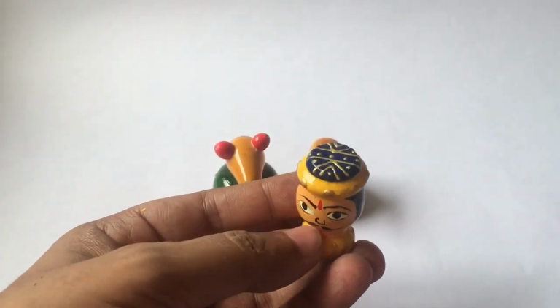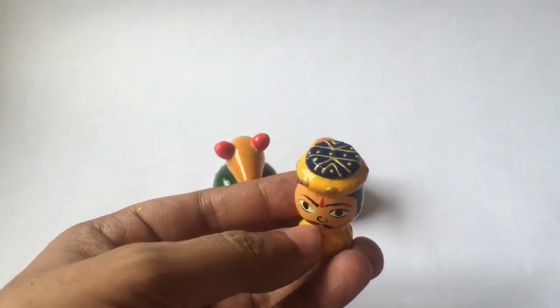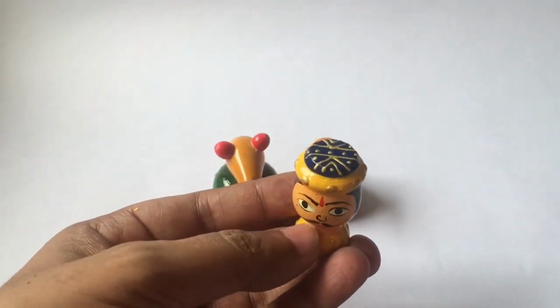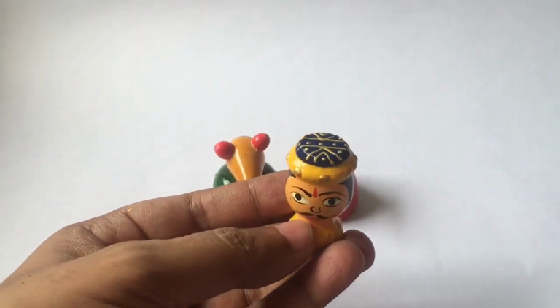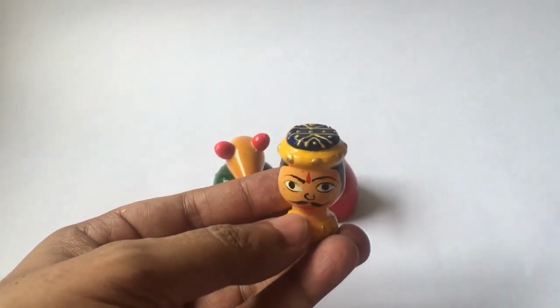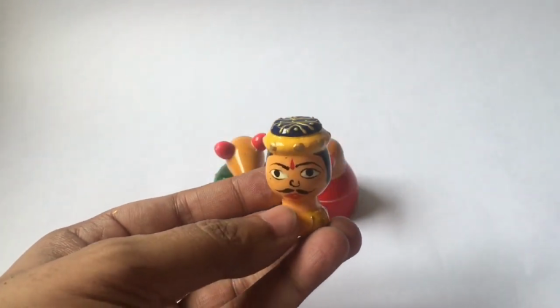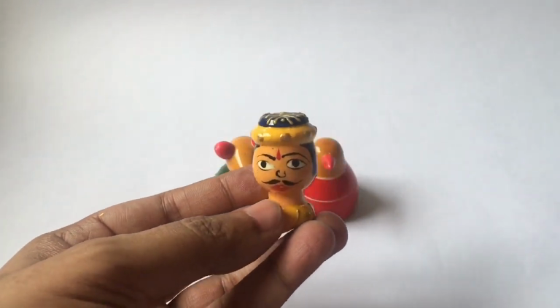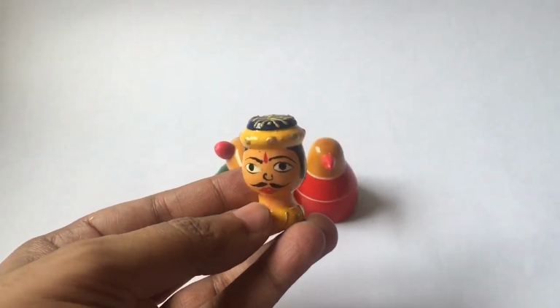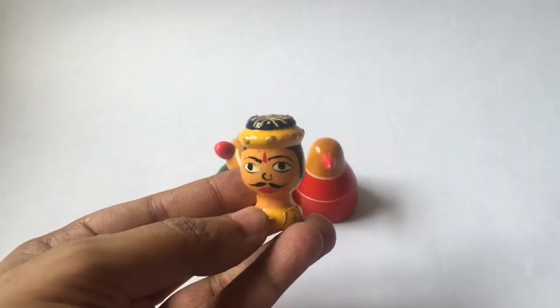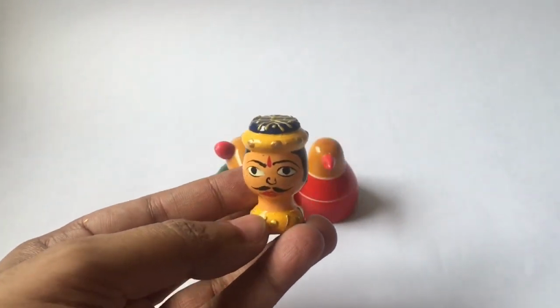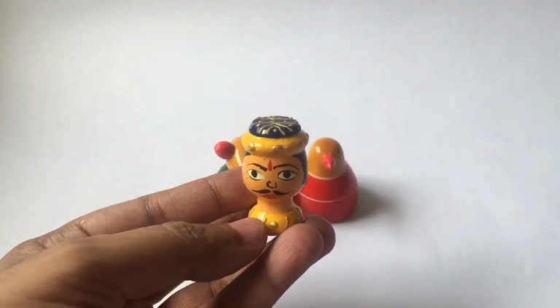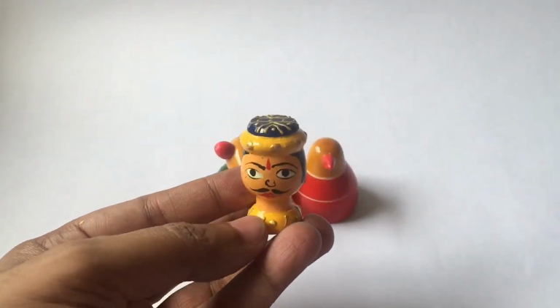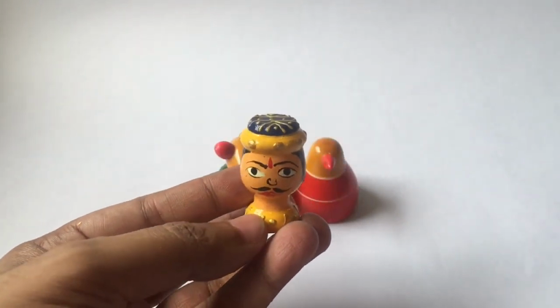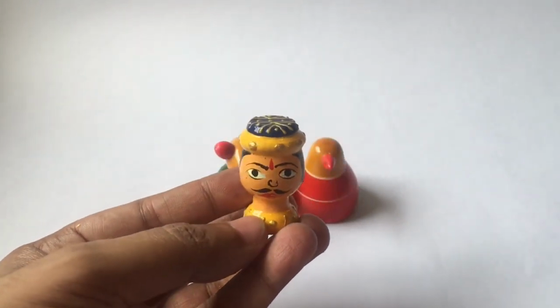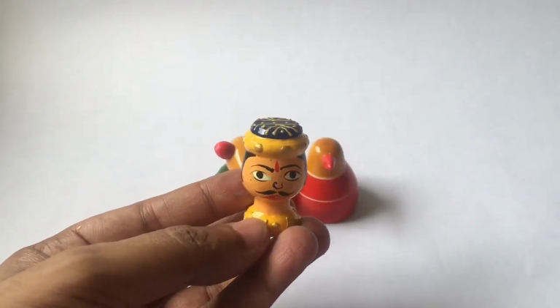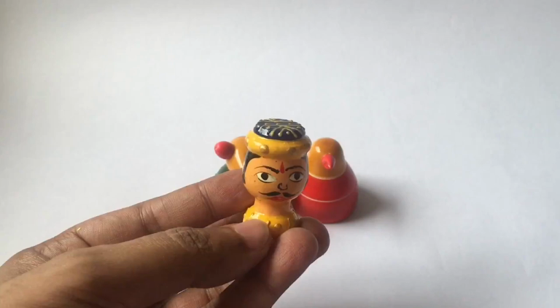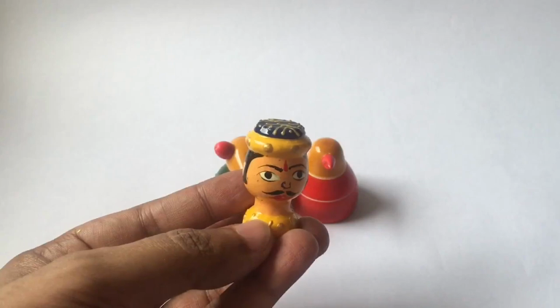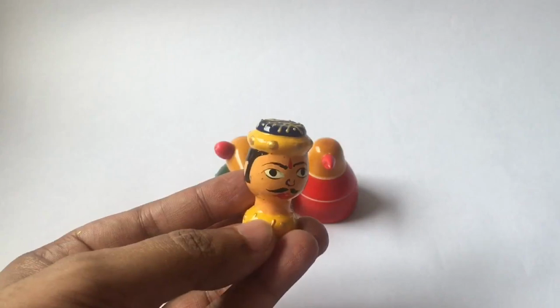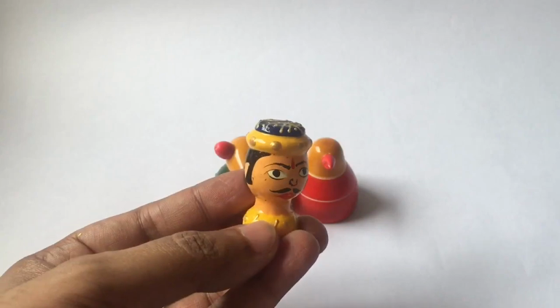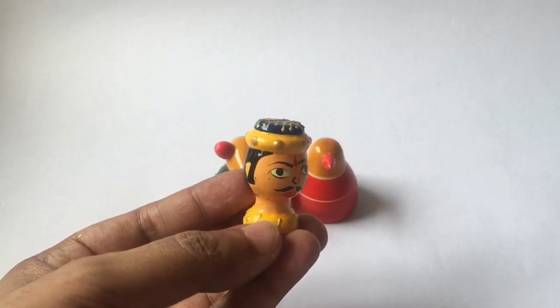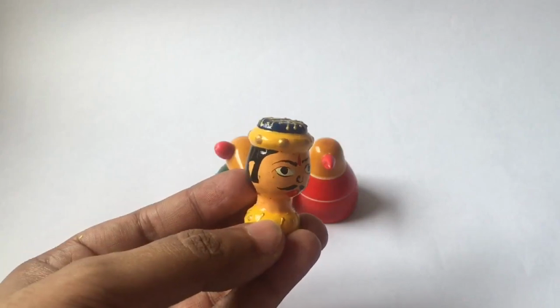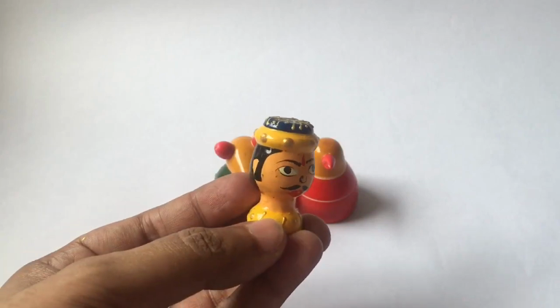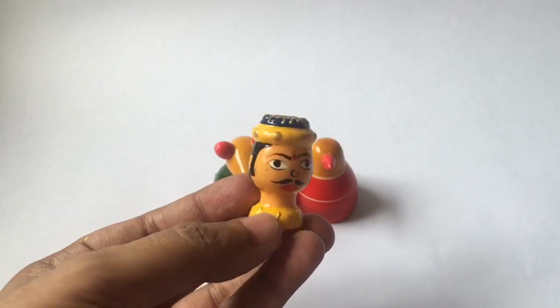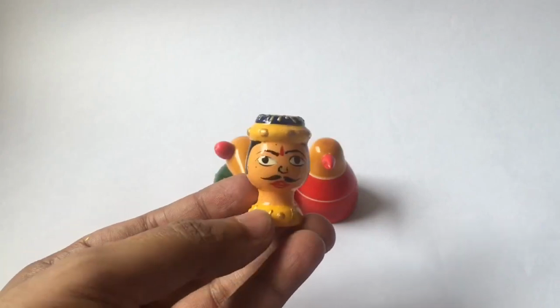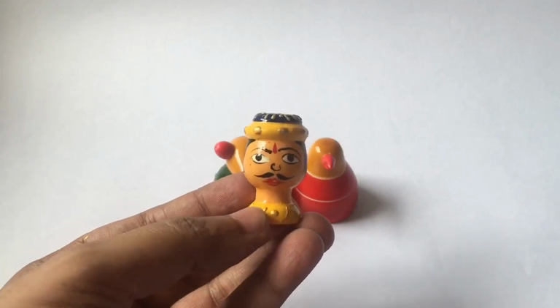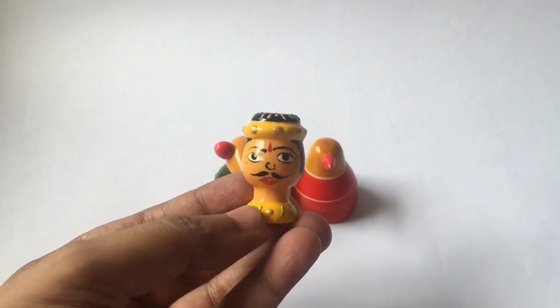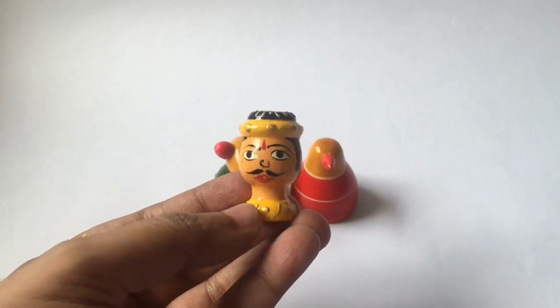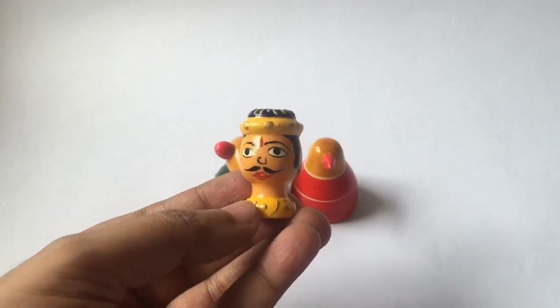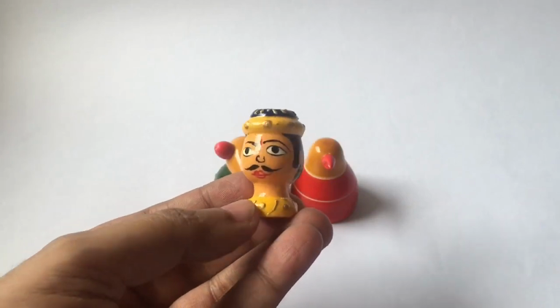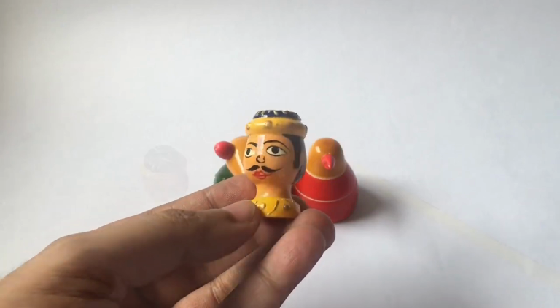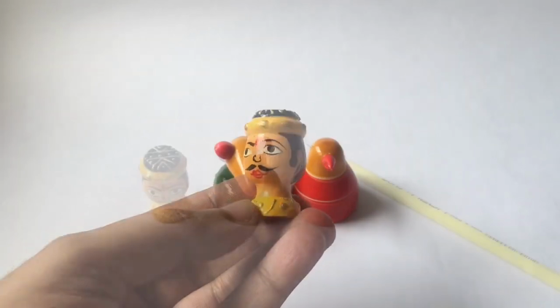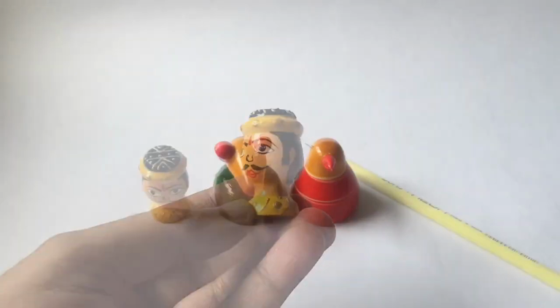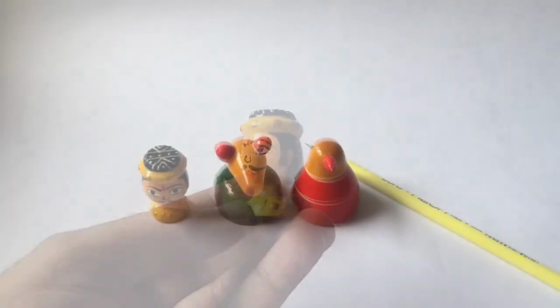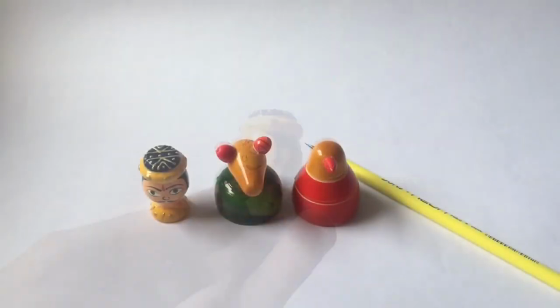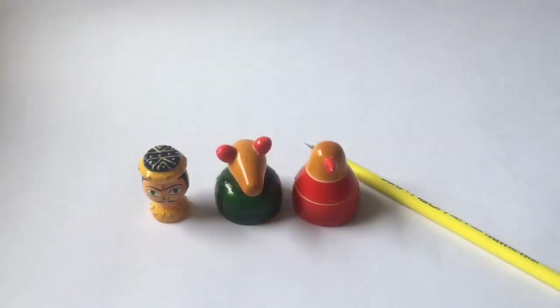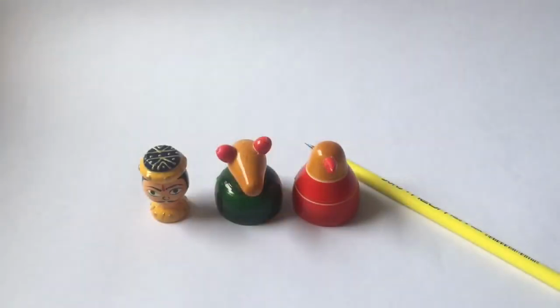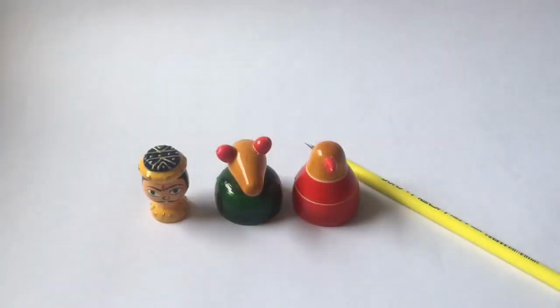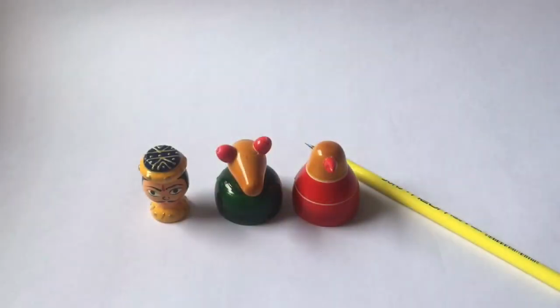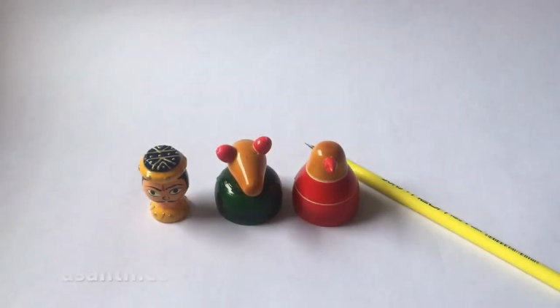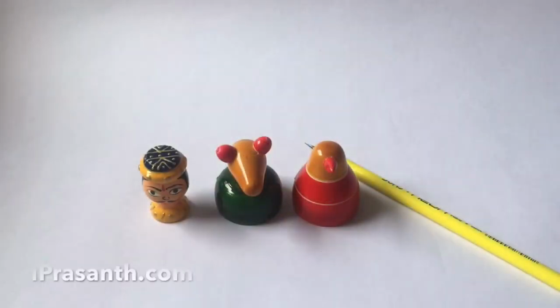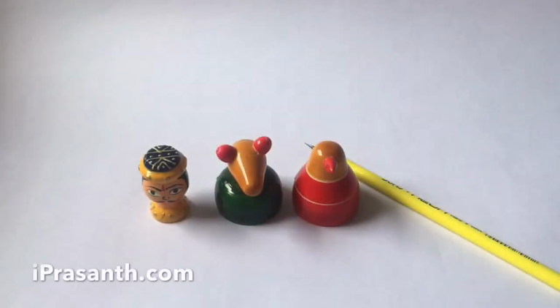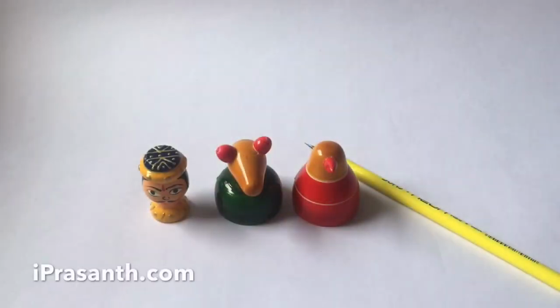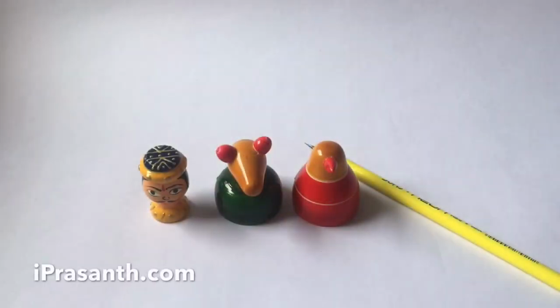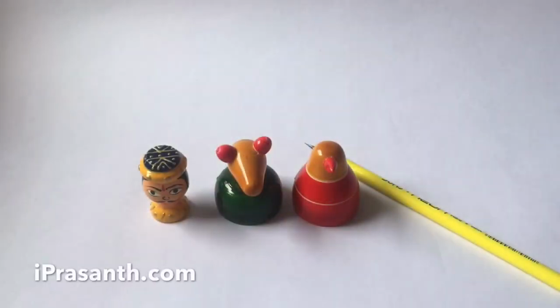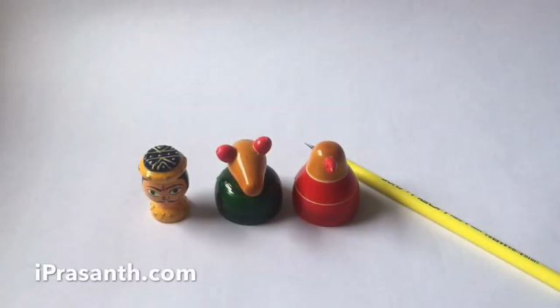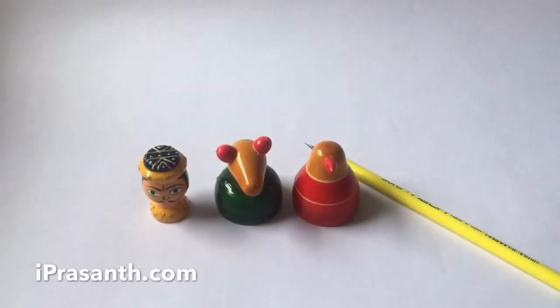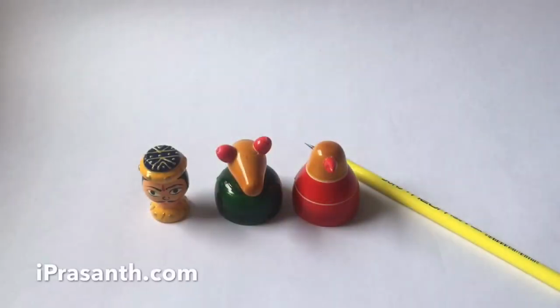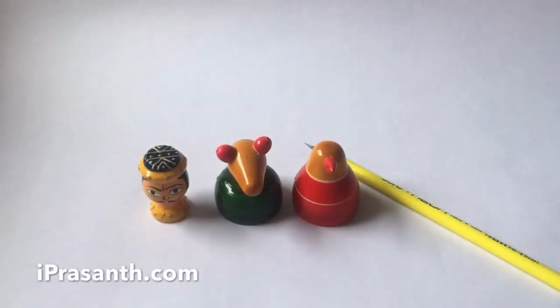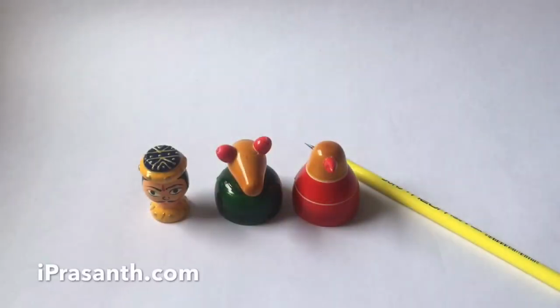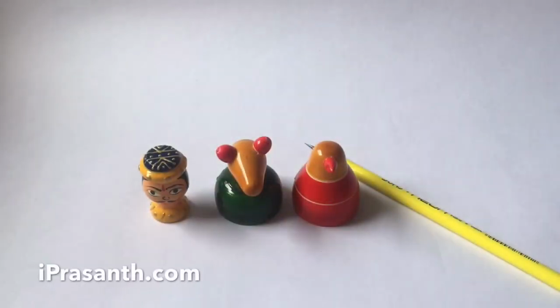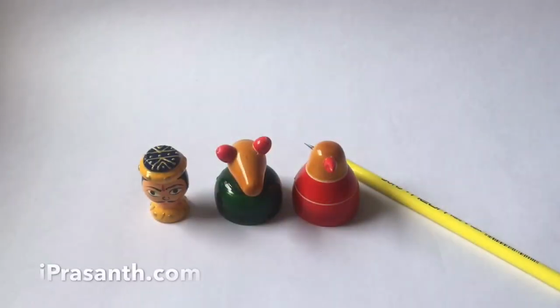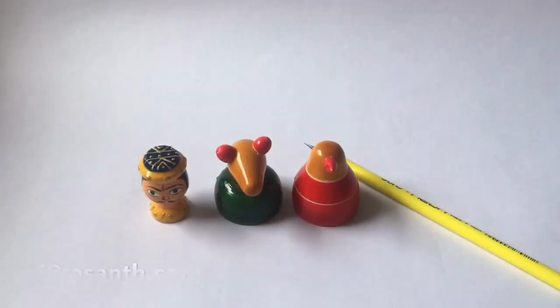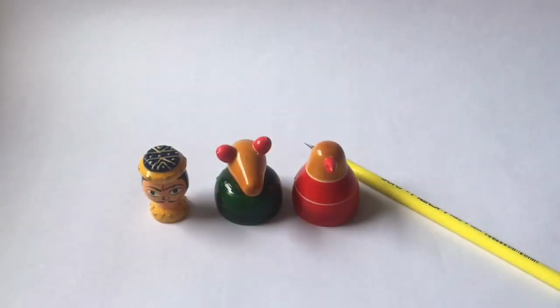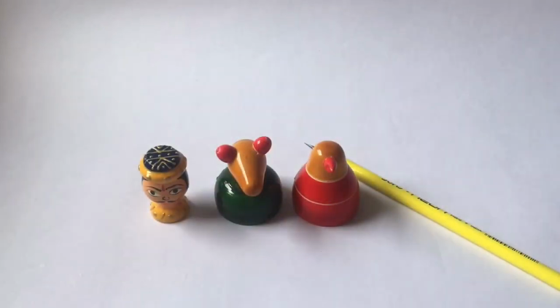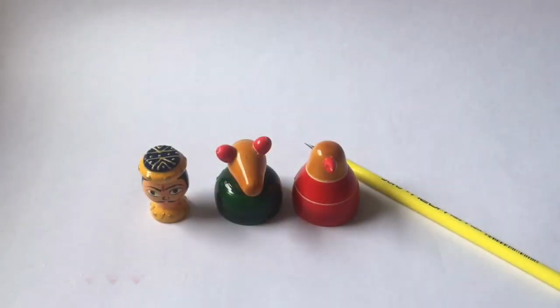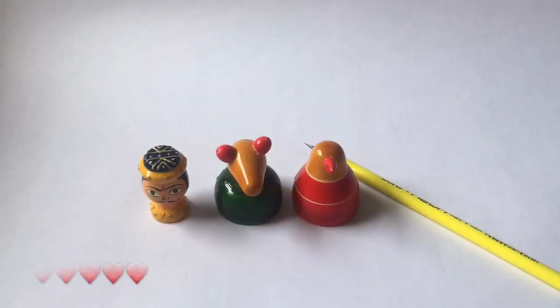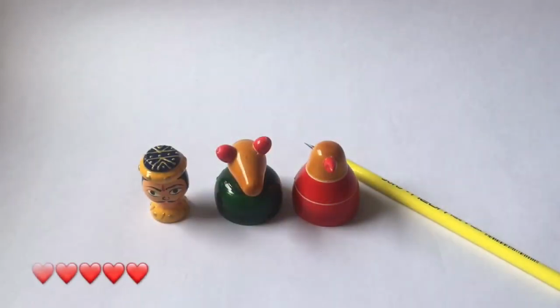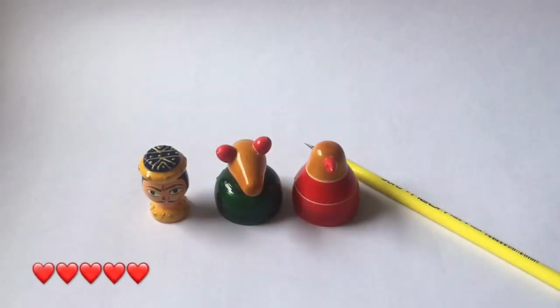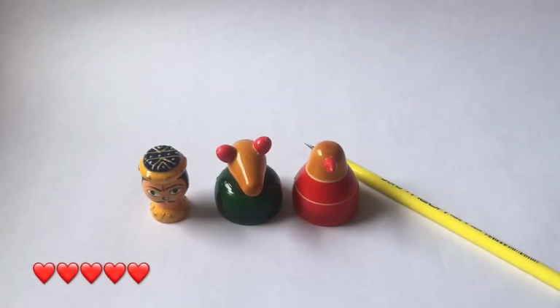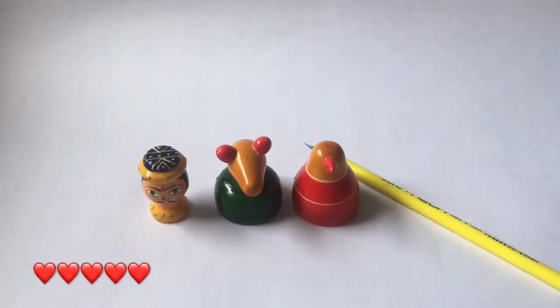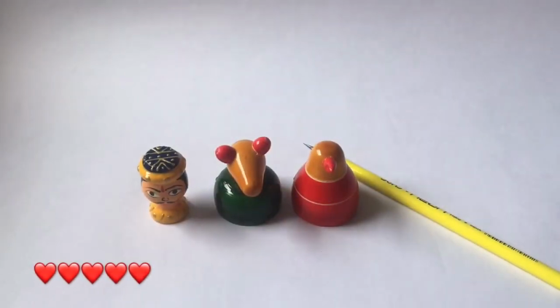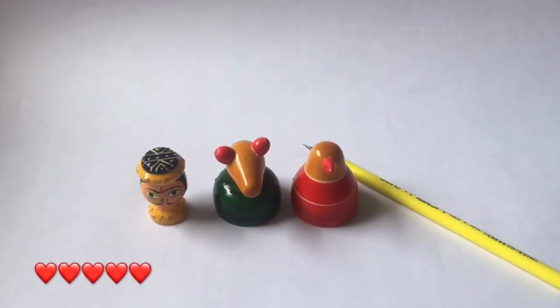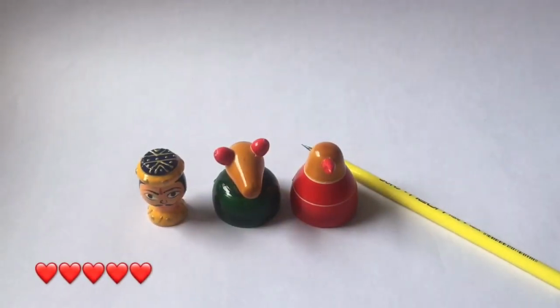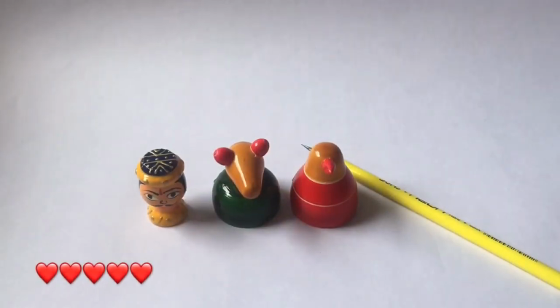Quite cute stationery. Quite nice — check it out.